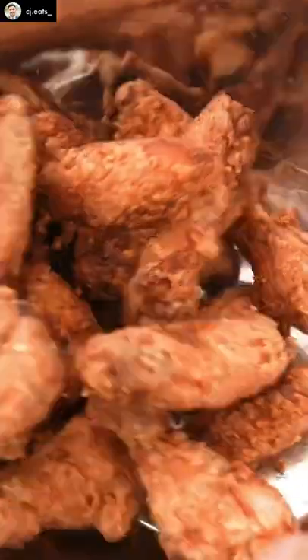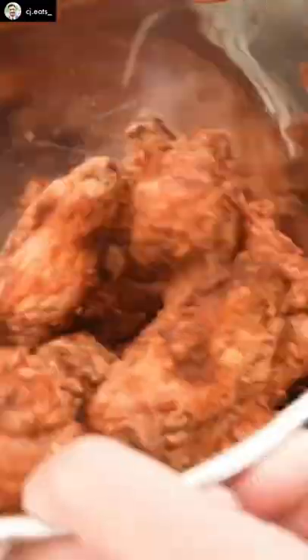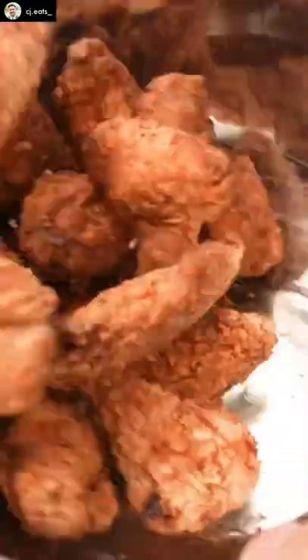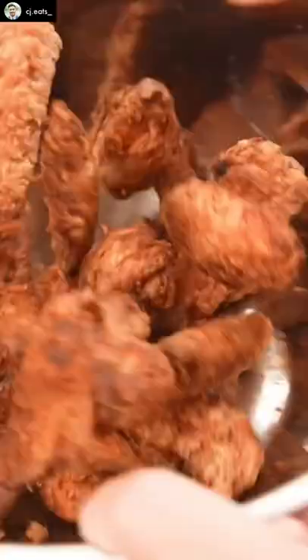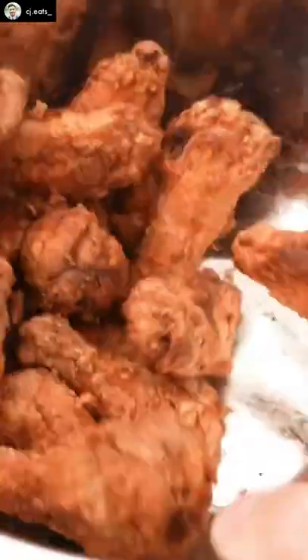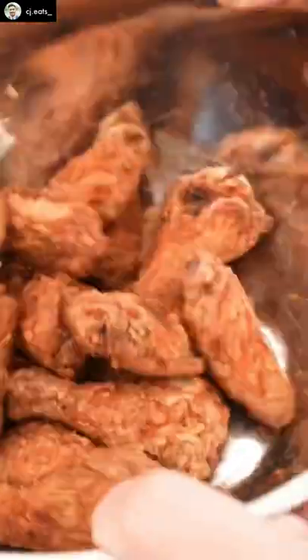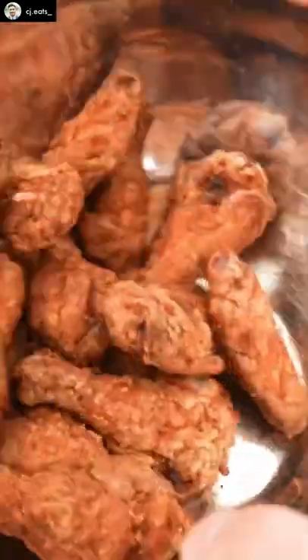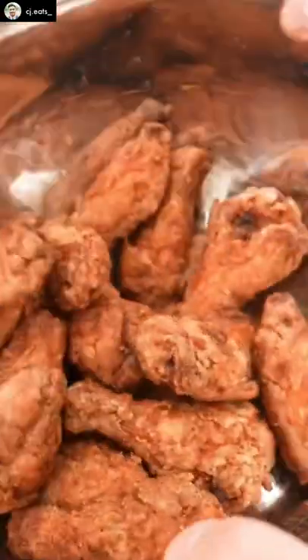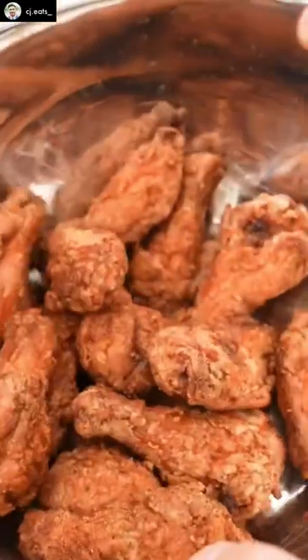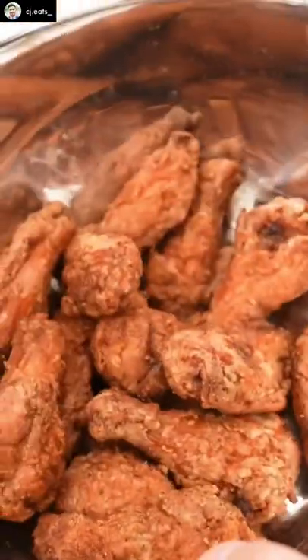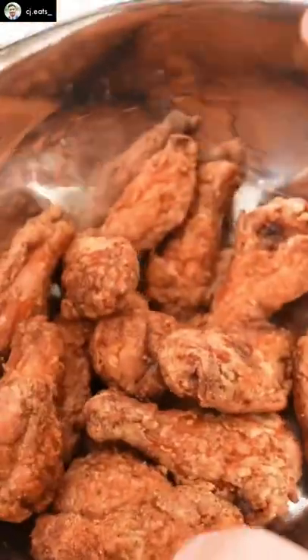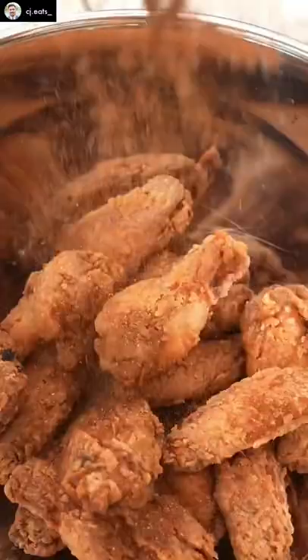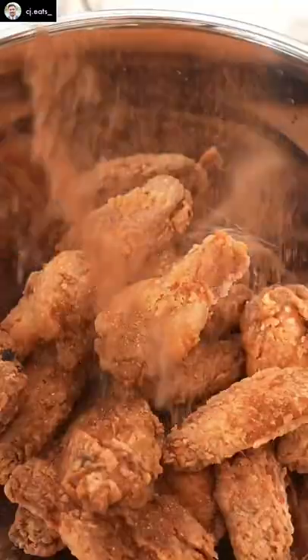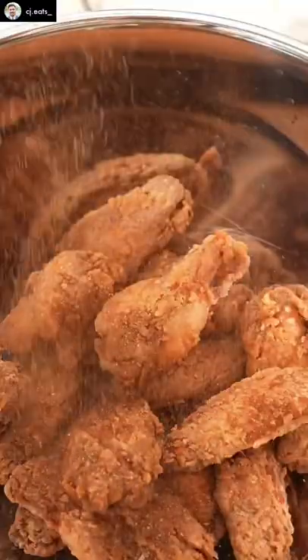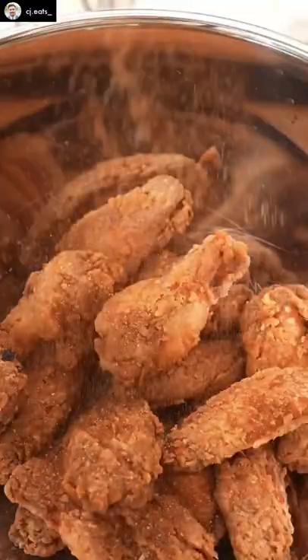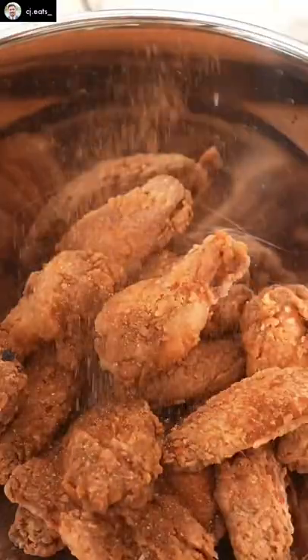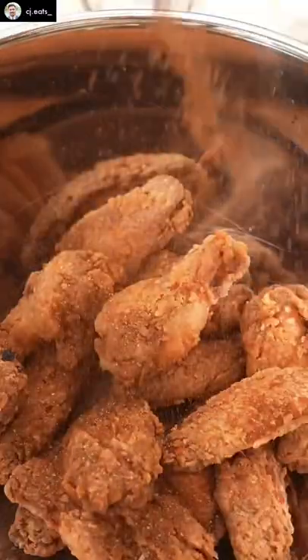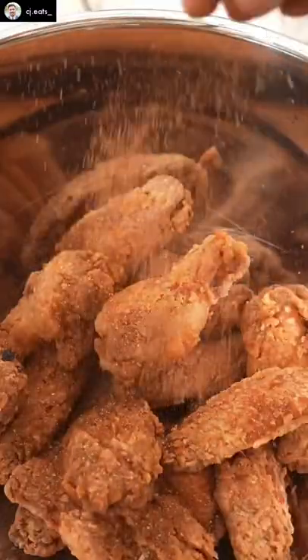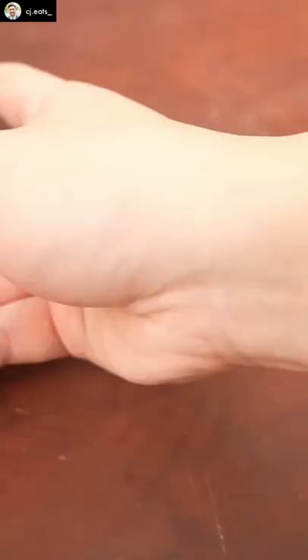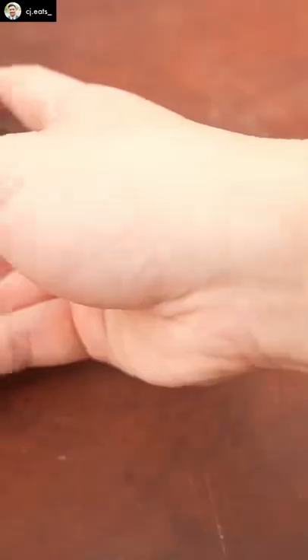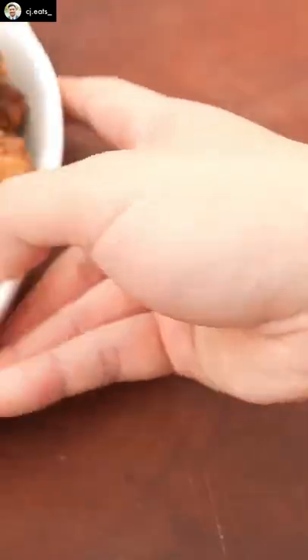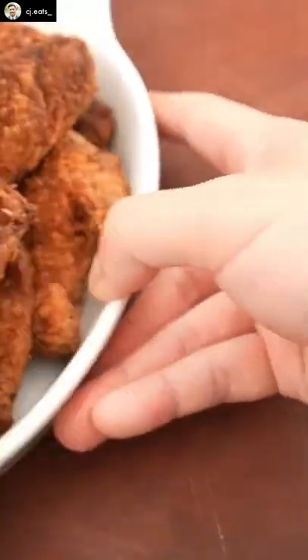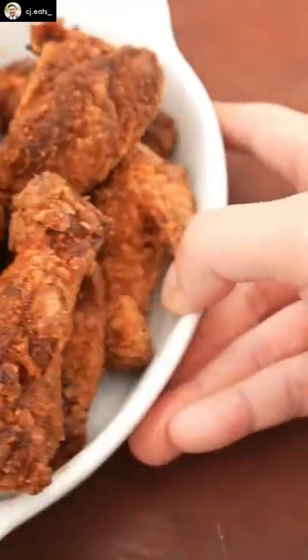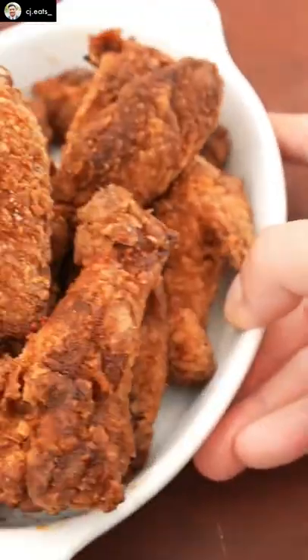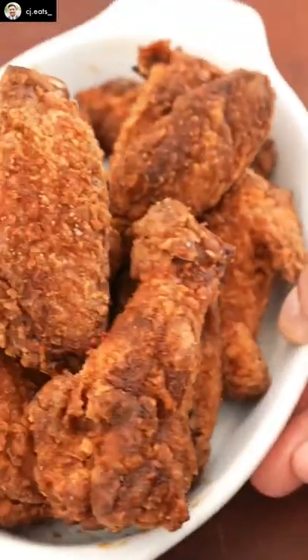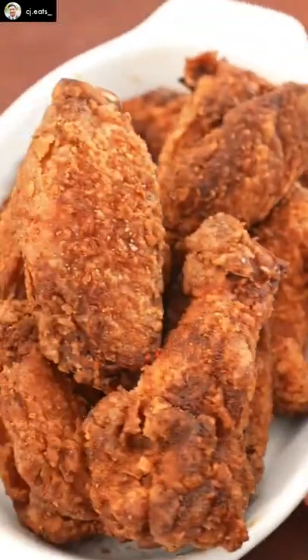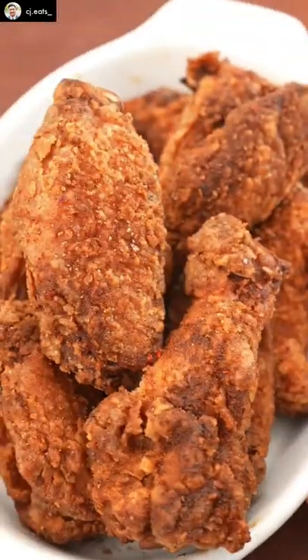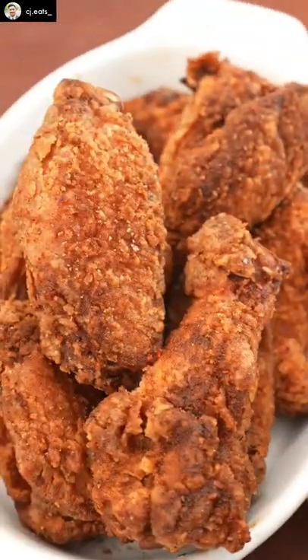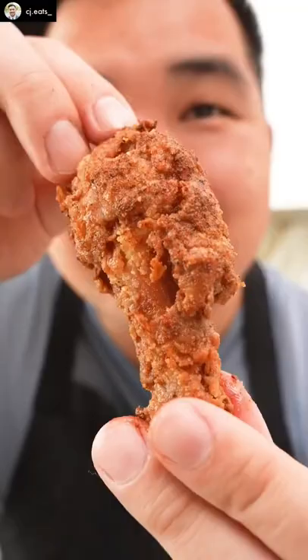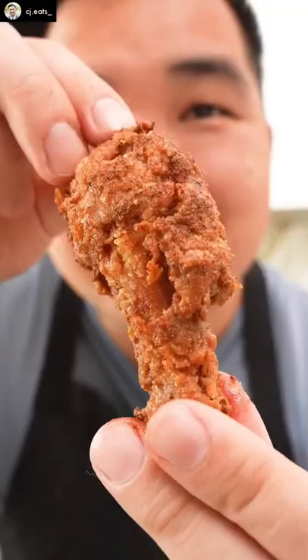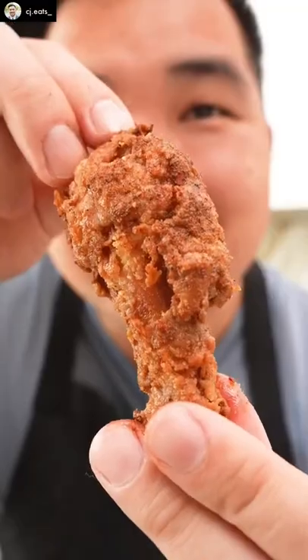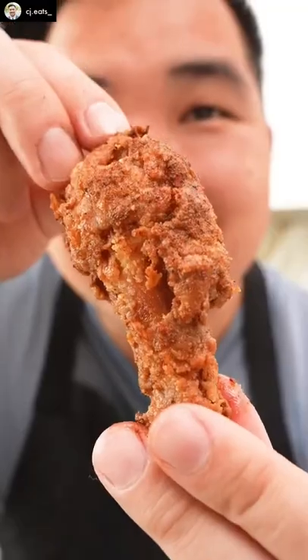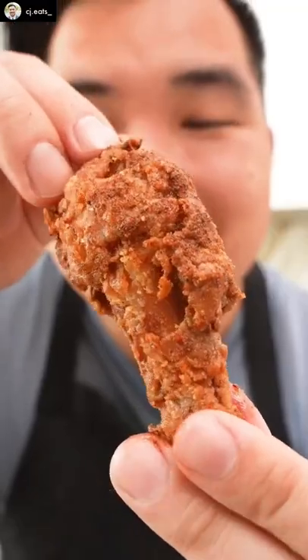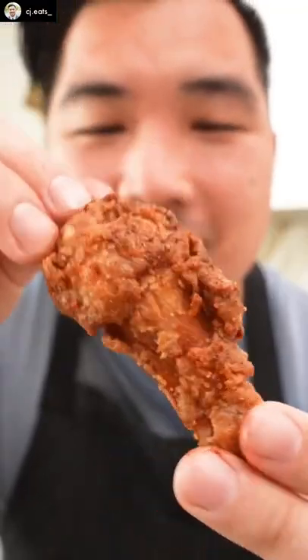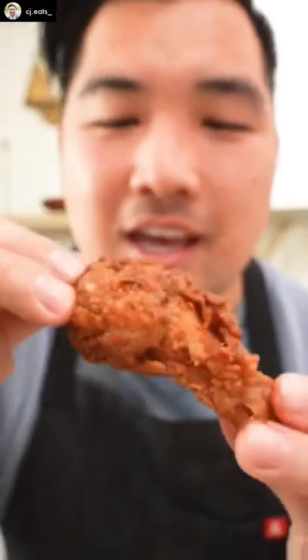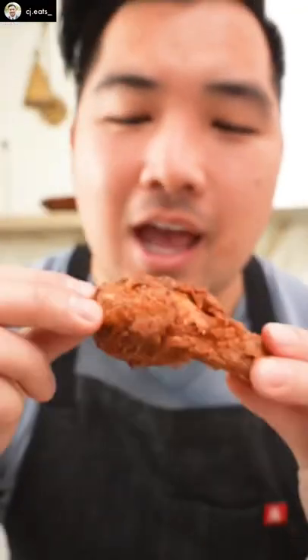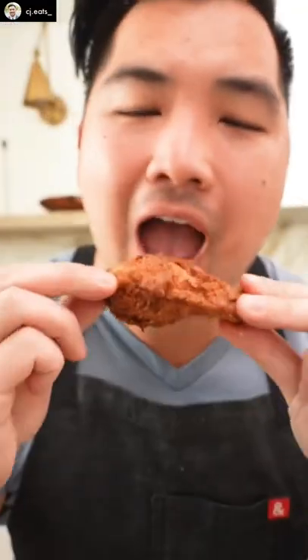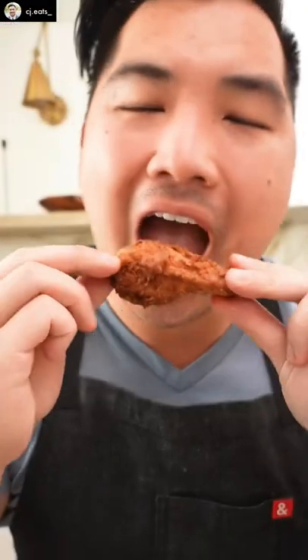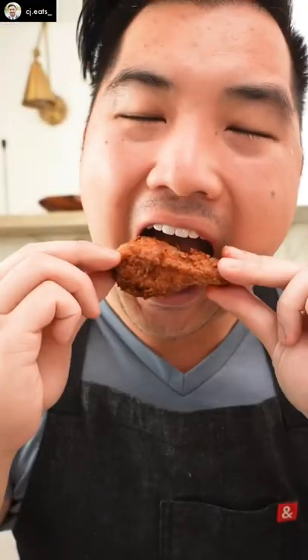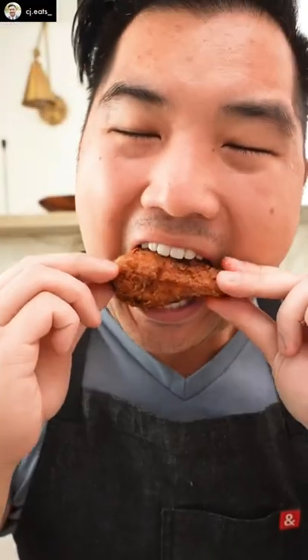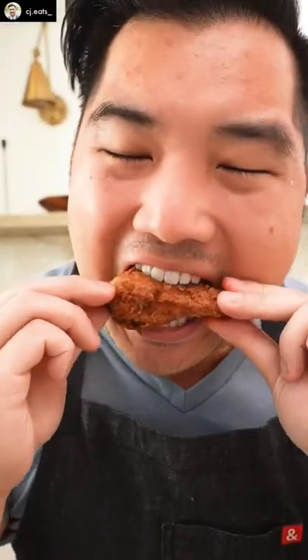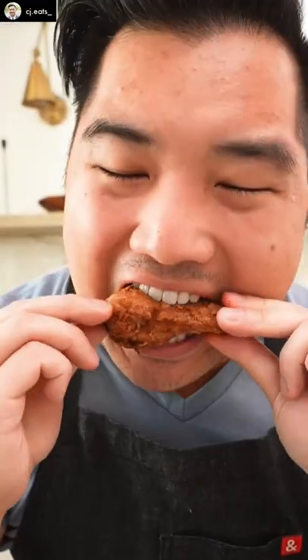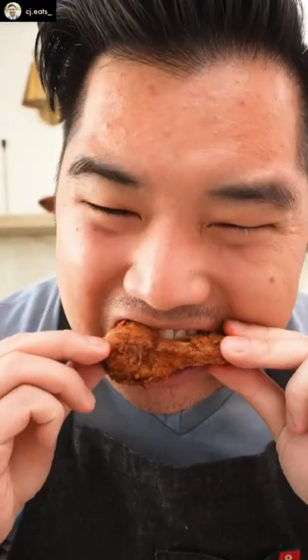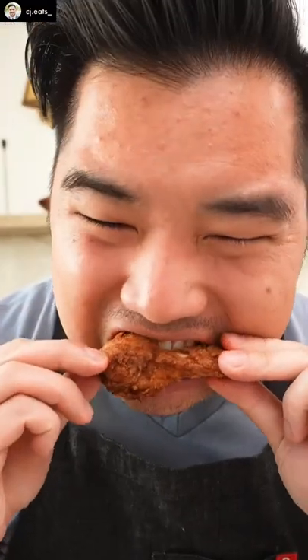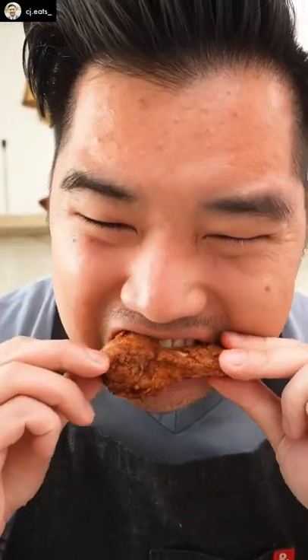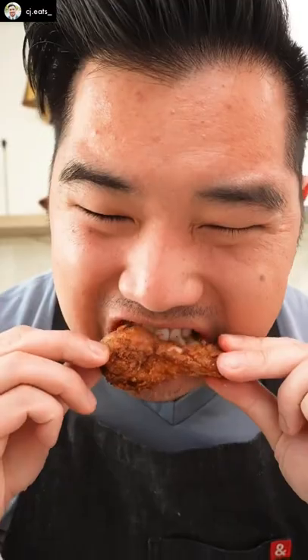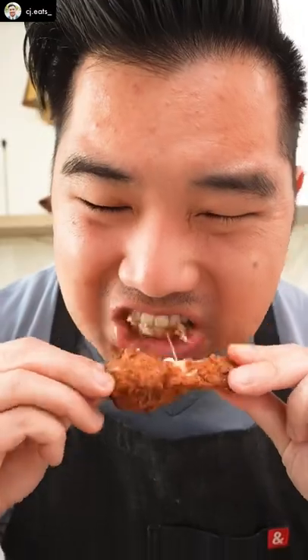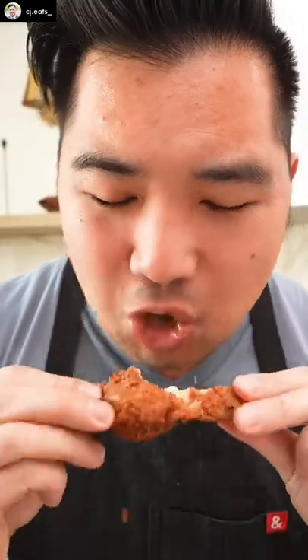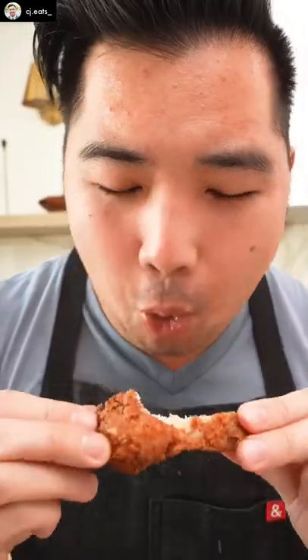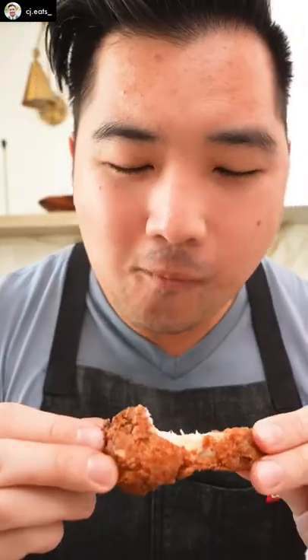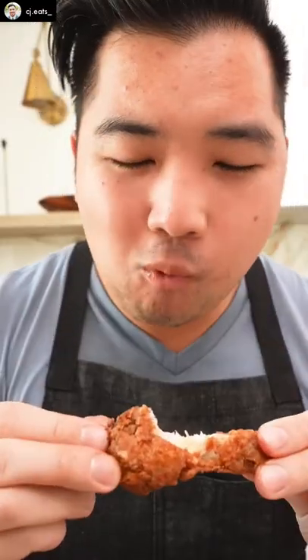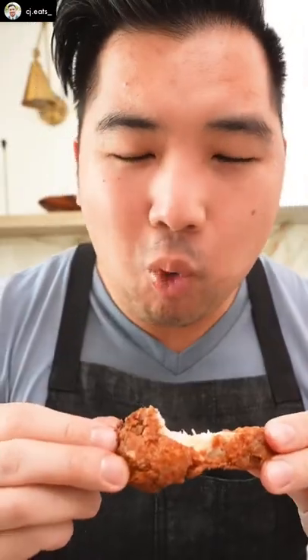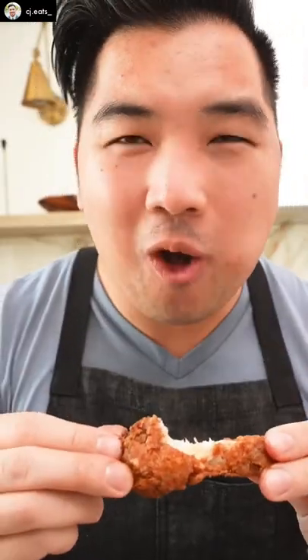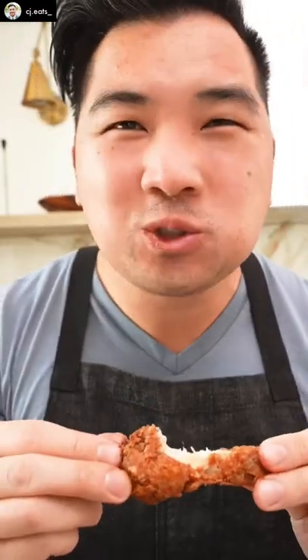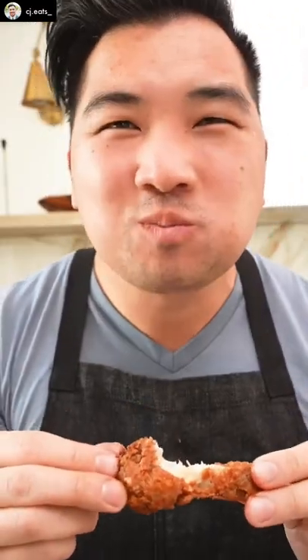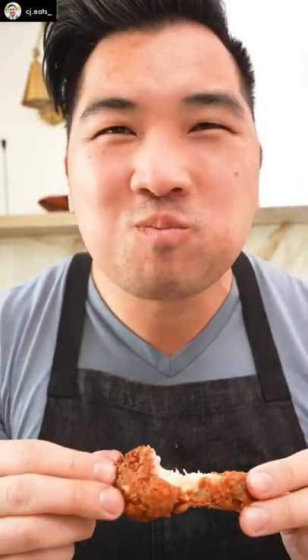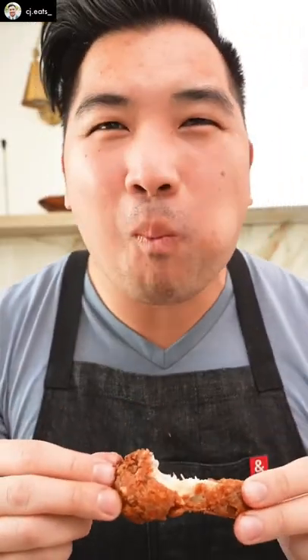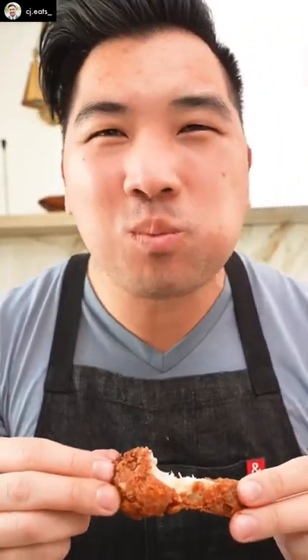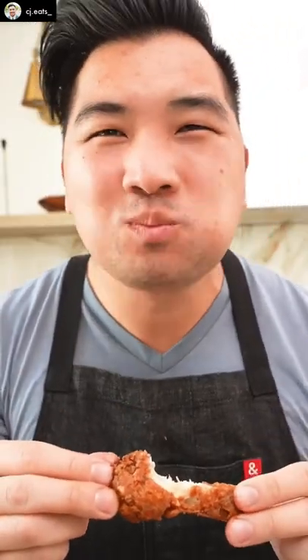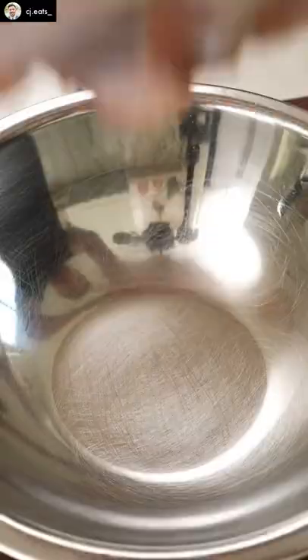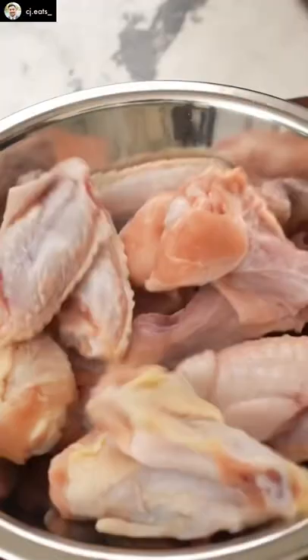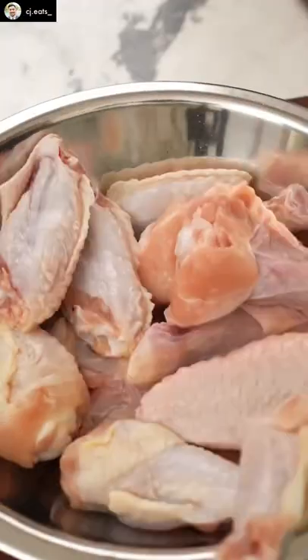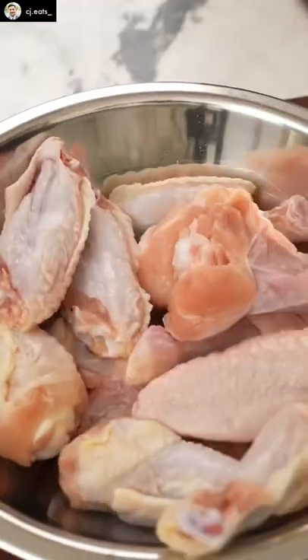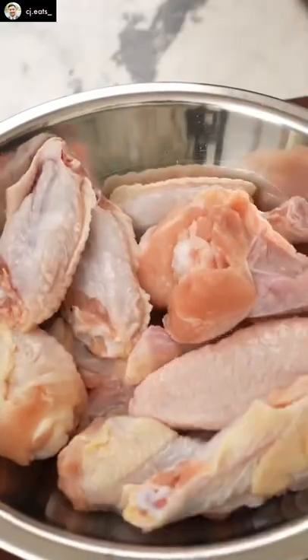I made these five spice wings for friends recently and they were such a hit I had to share. The wings were juicy, crispy, and had just the right balance of spicy and sweet.